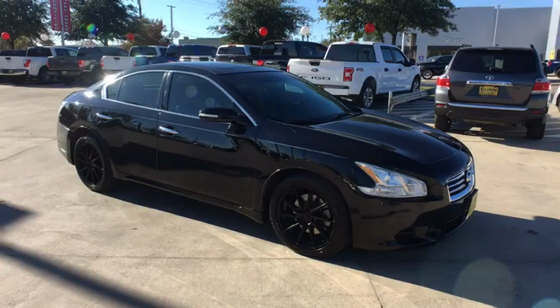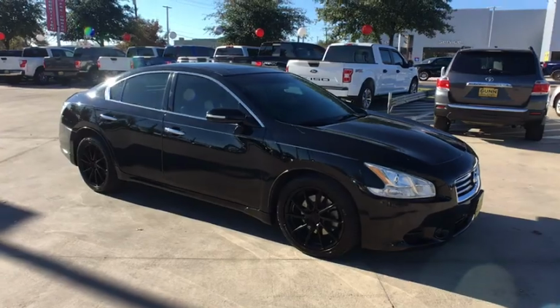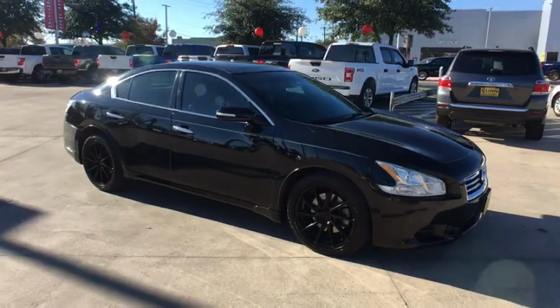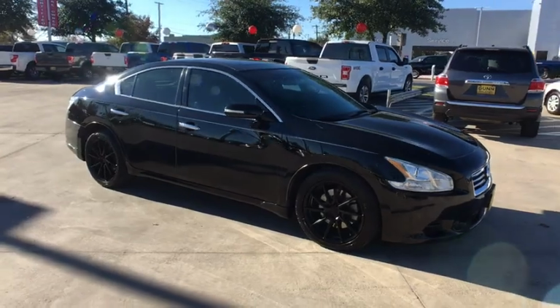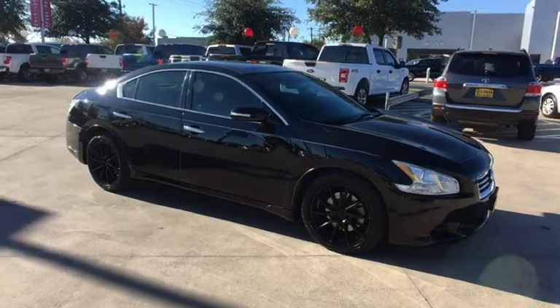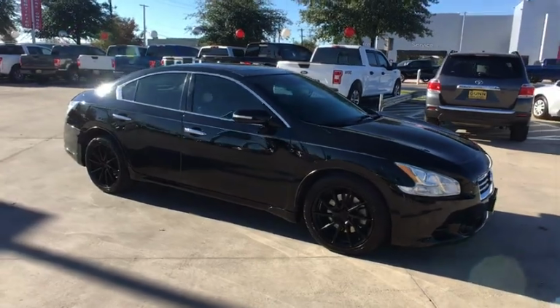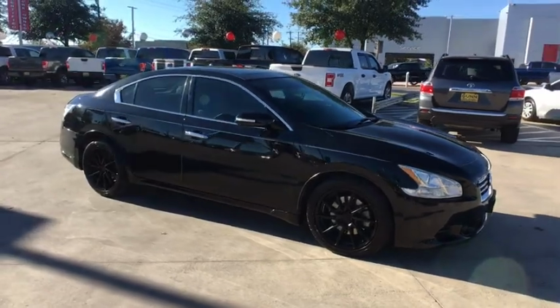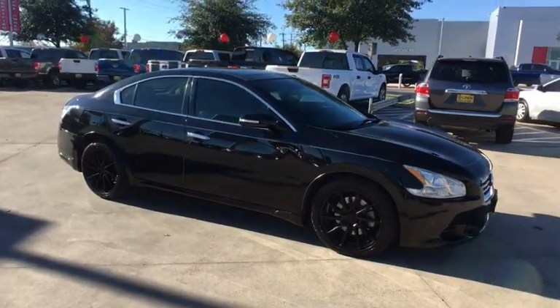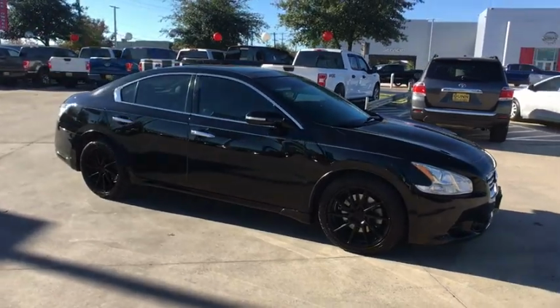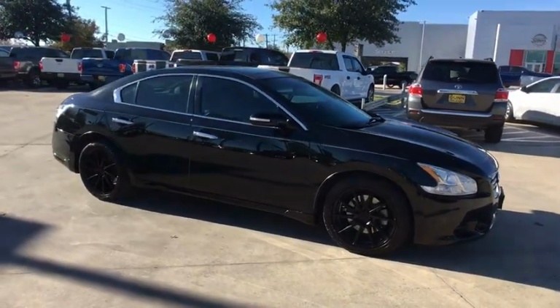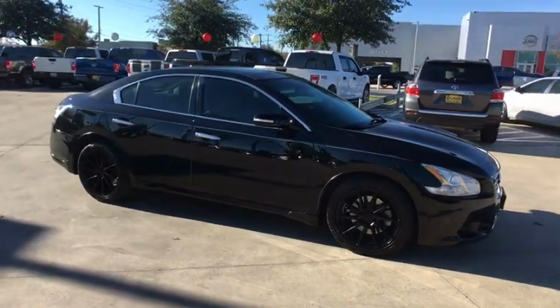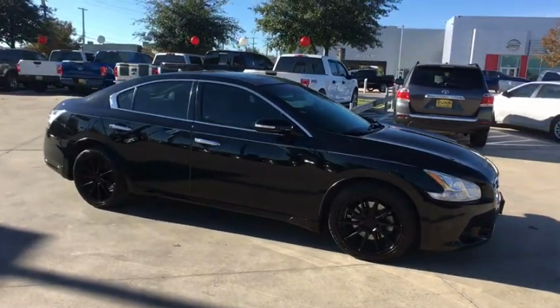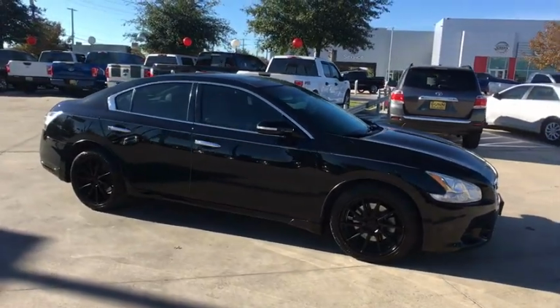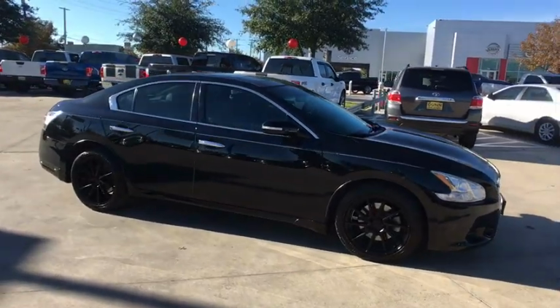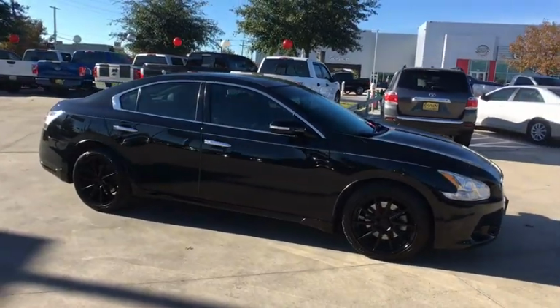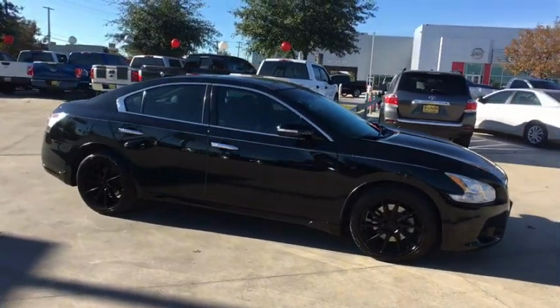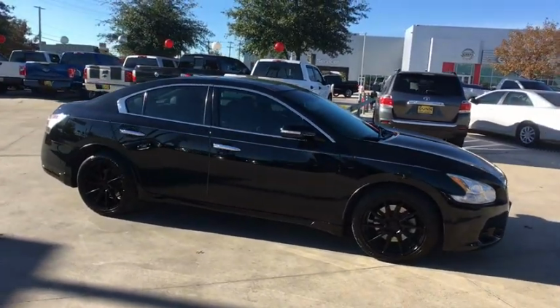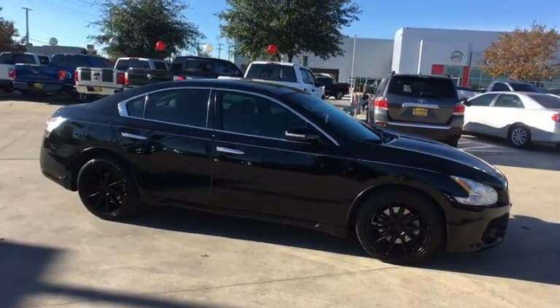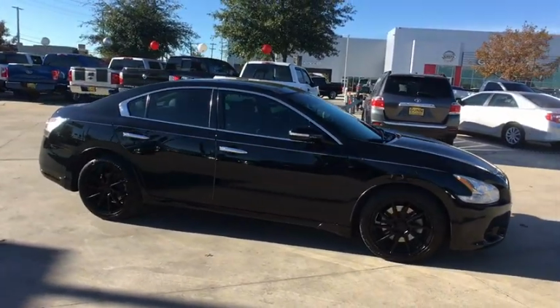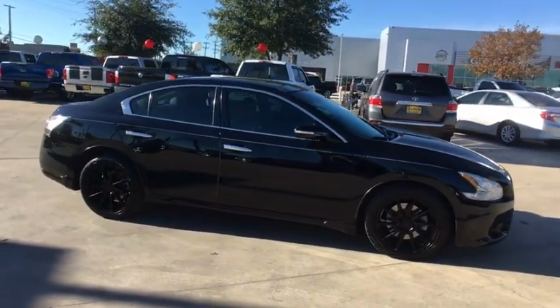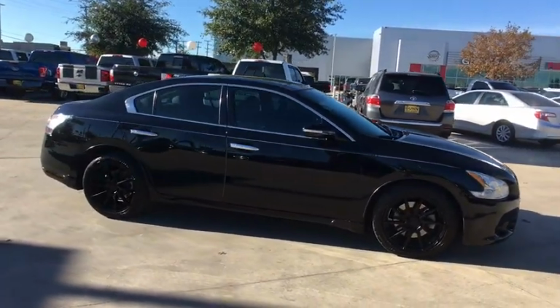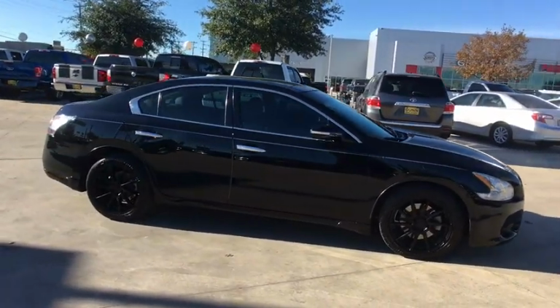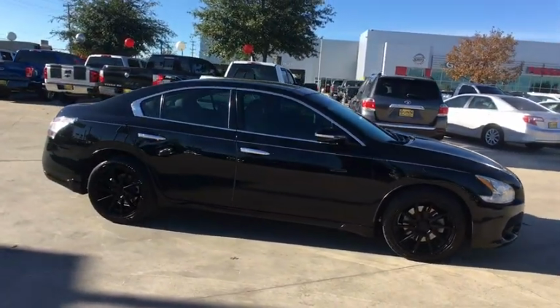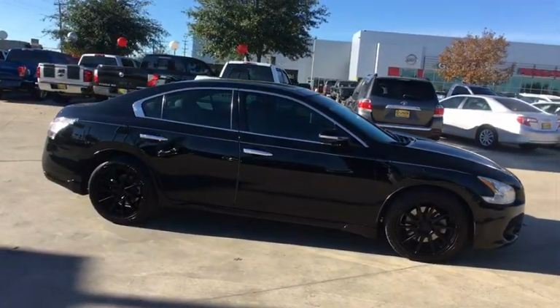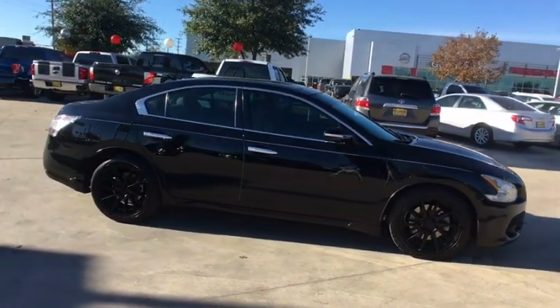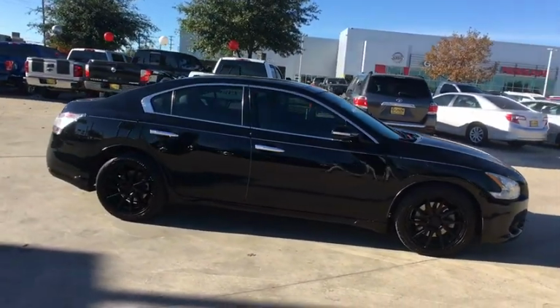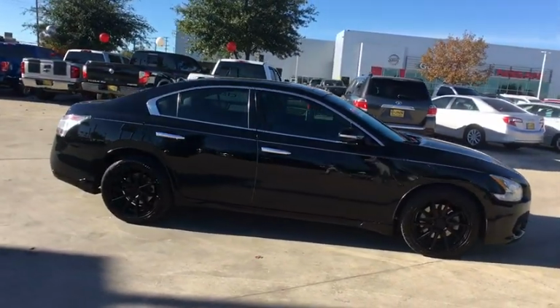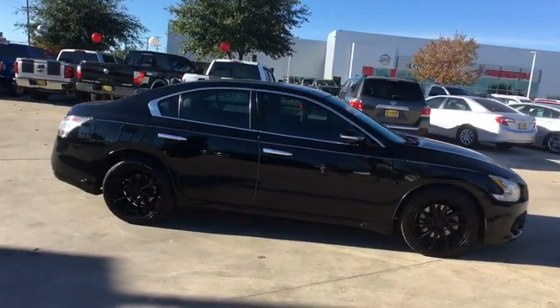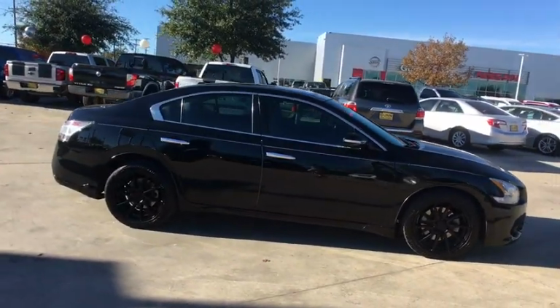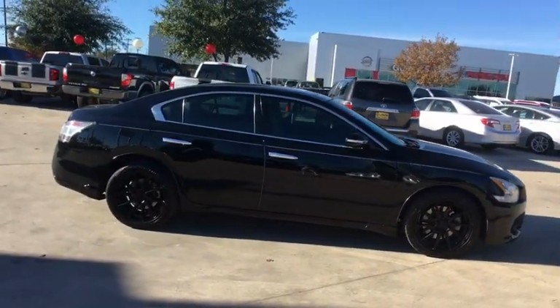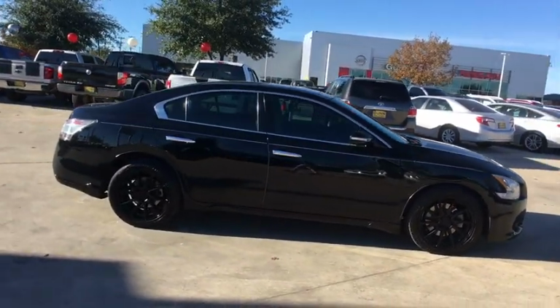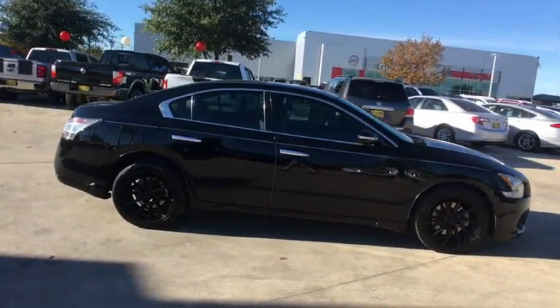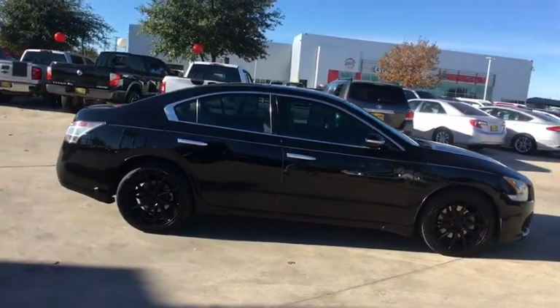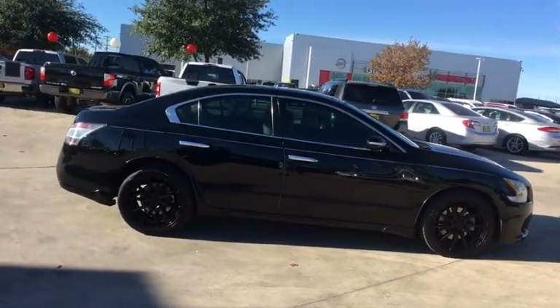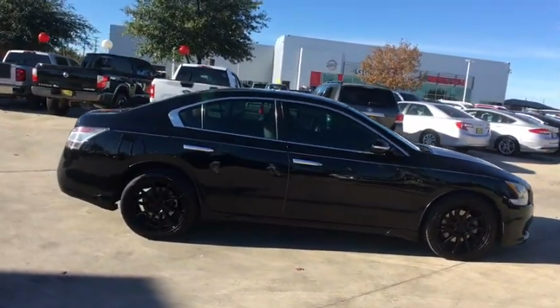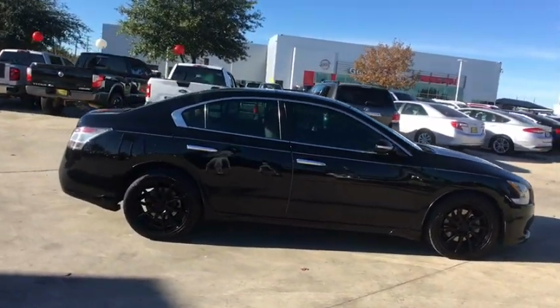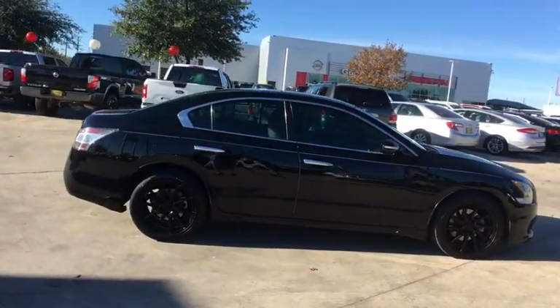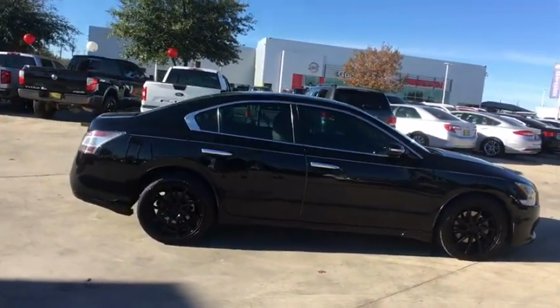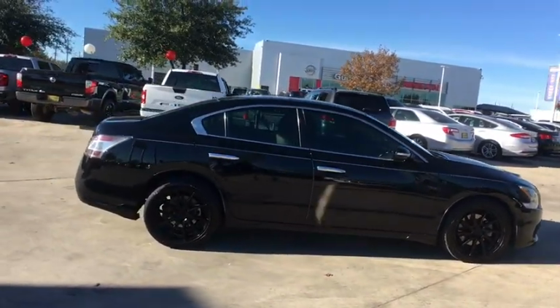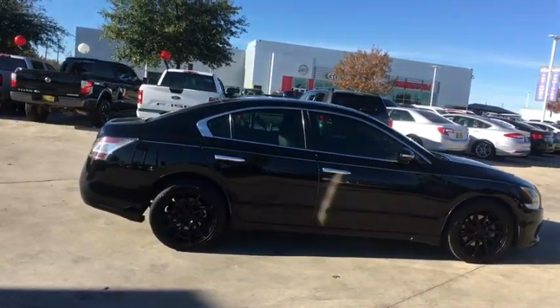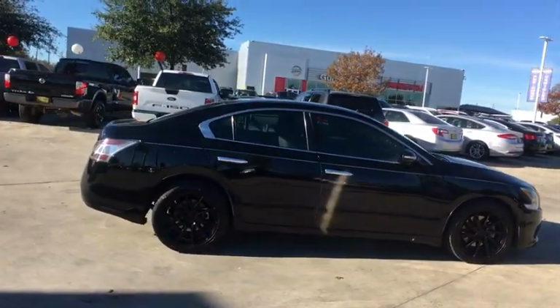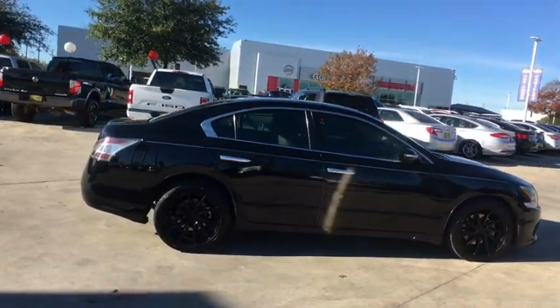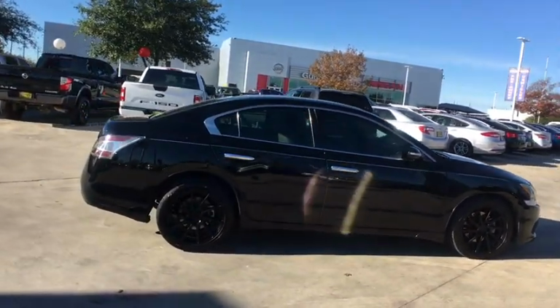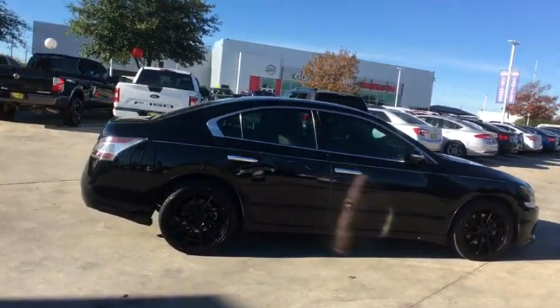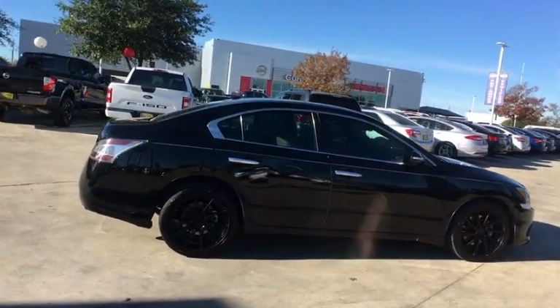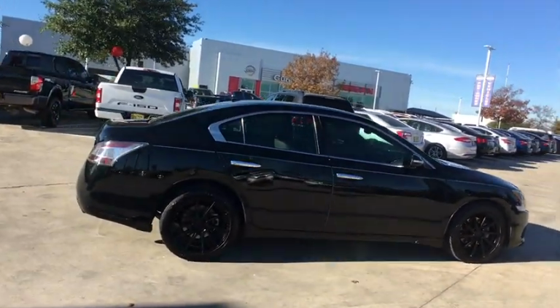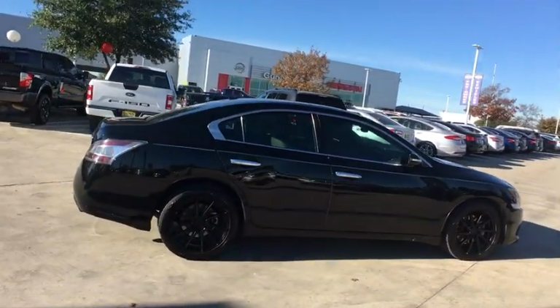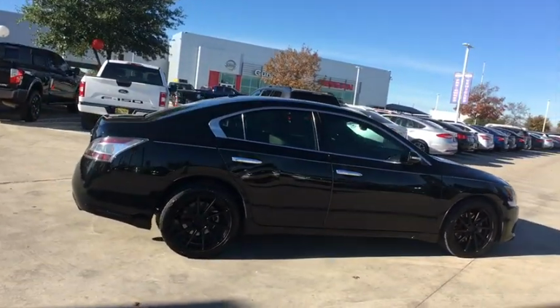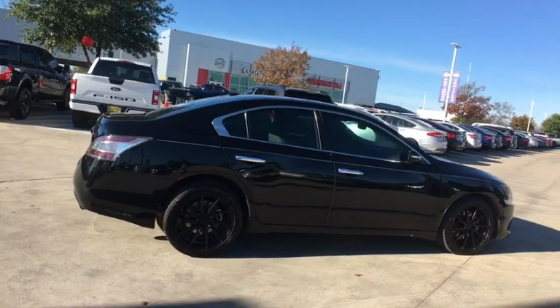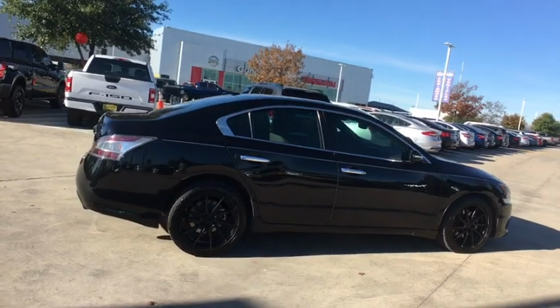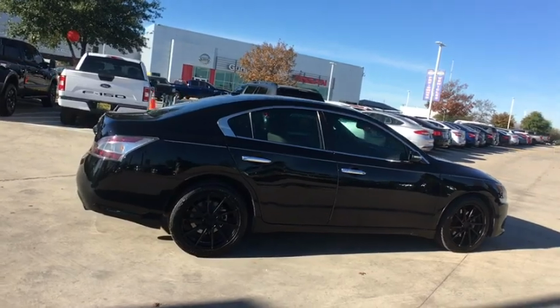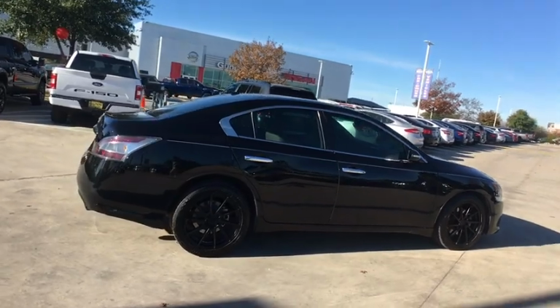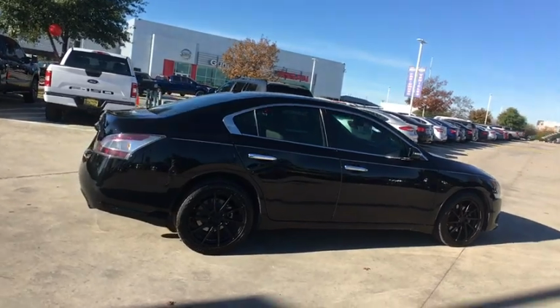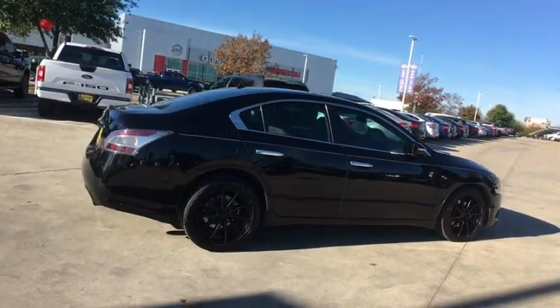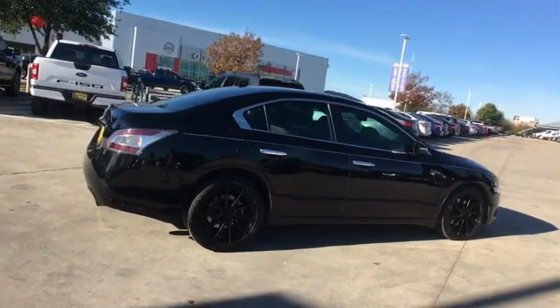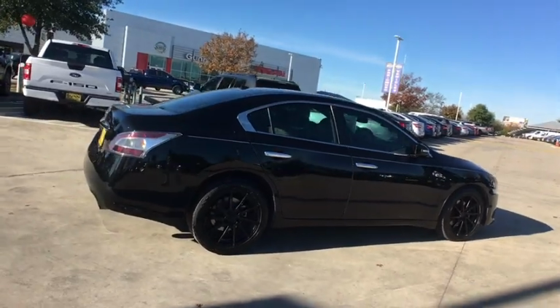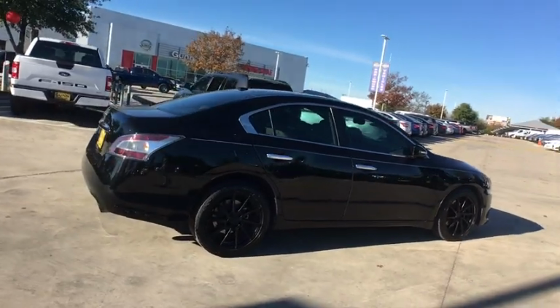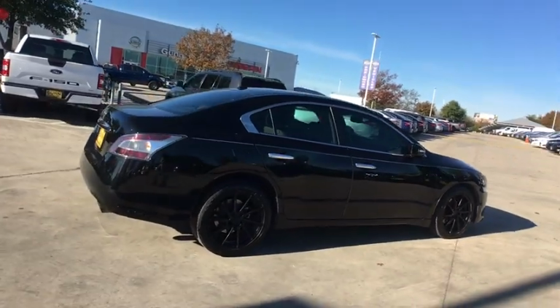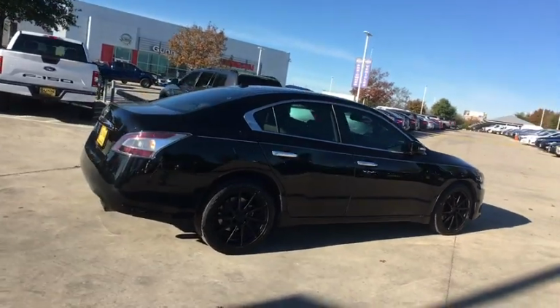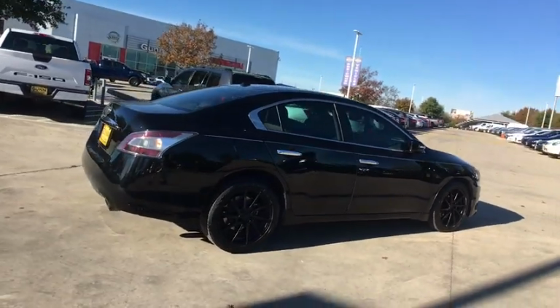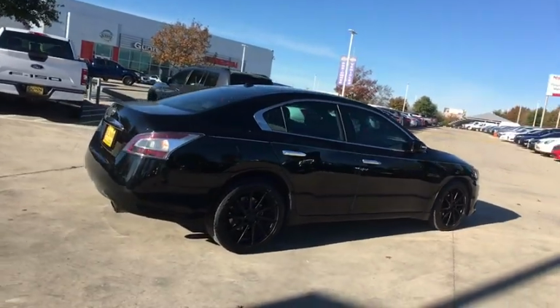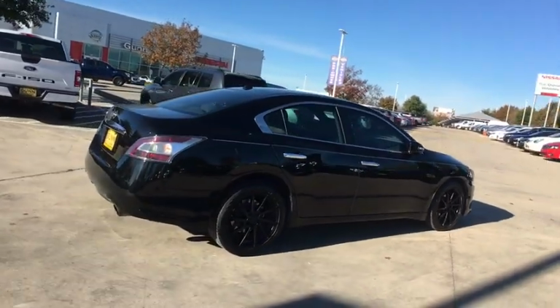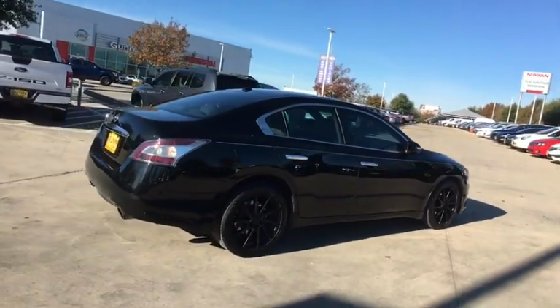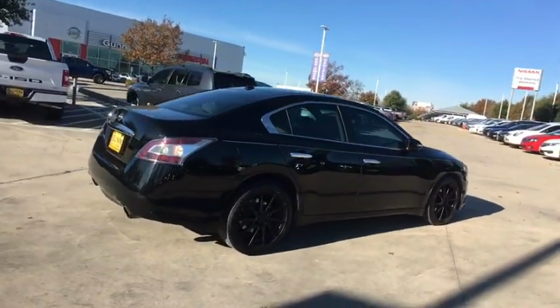Make a great choice today with the 2014 Nissan Maxima. Maxima offers elegance with an edge.